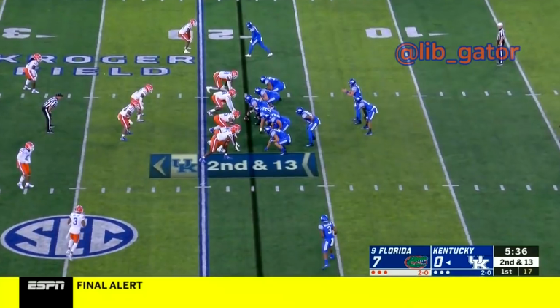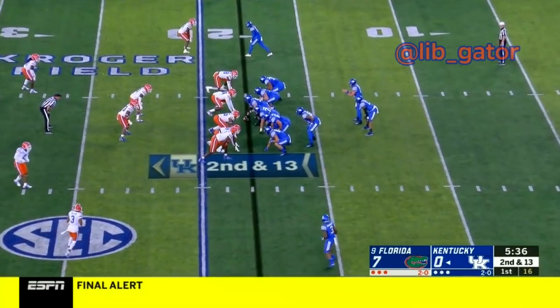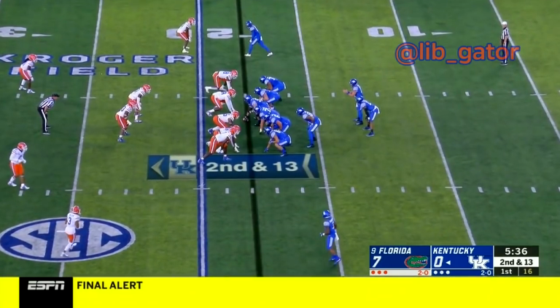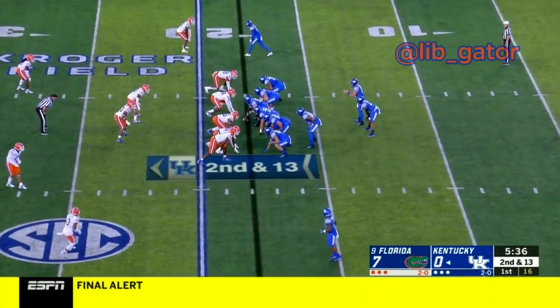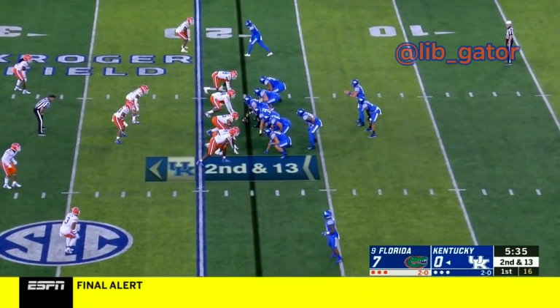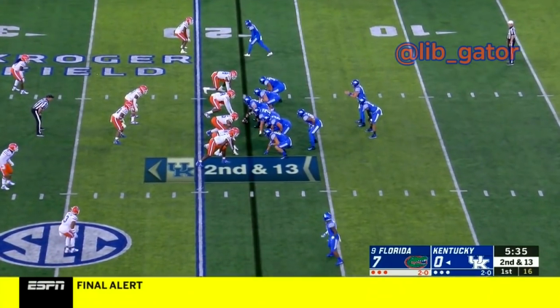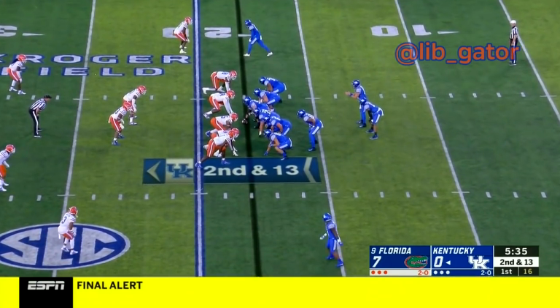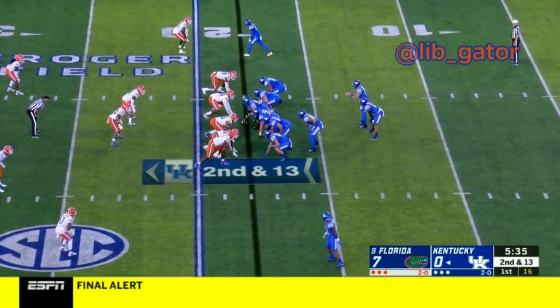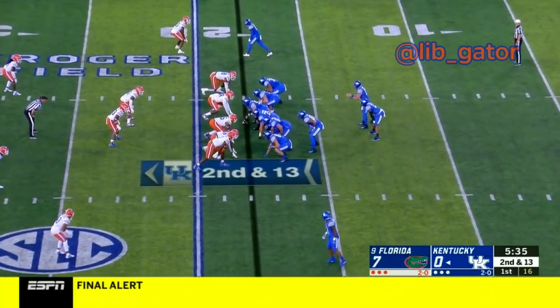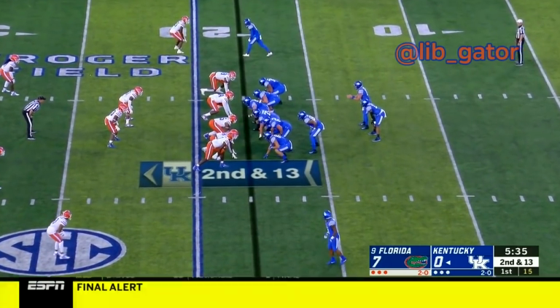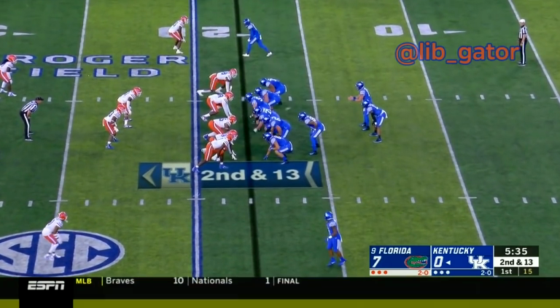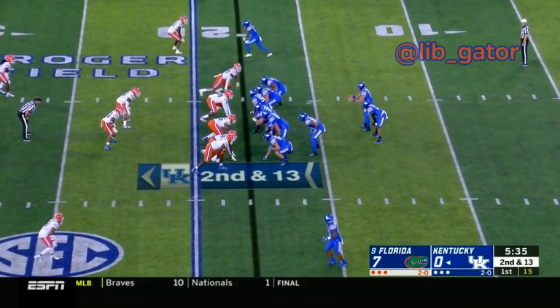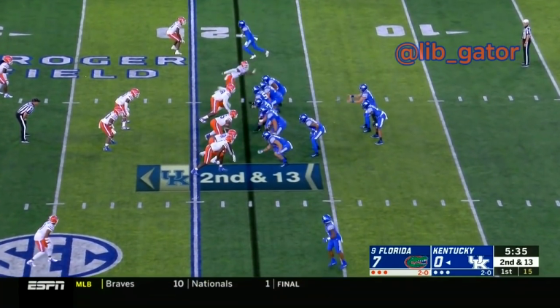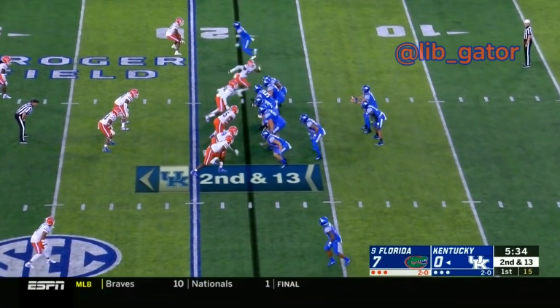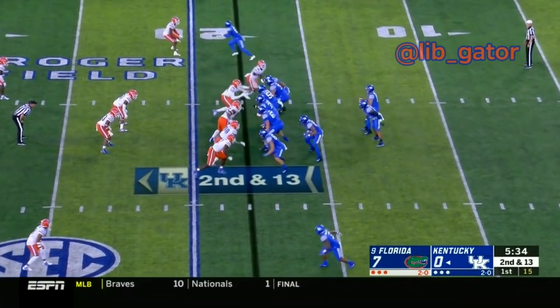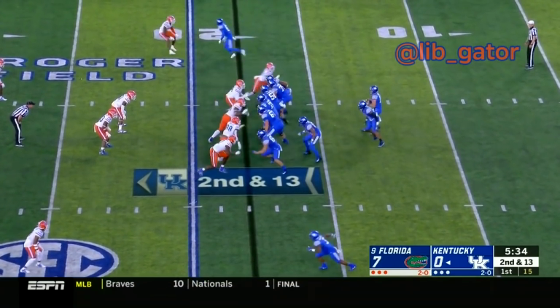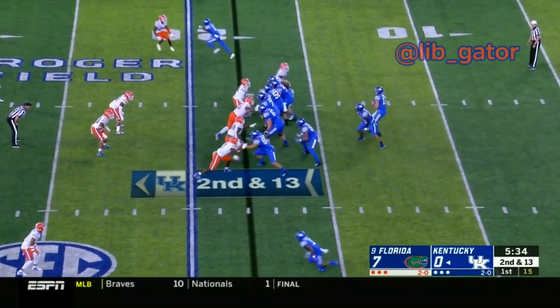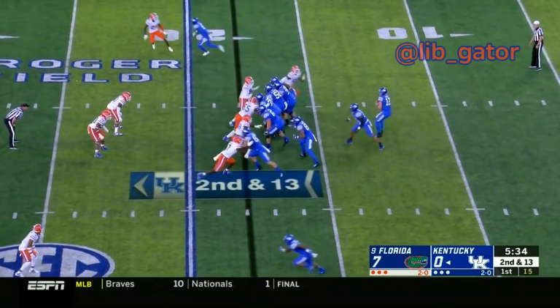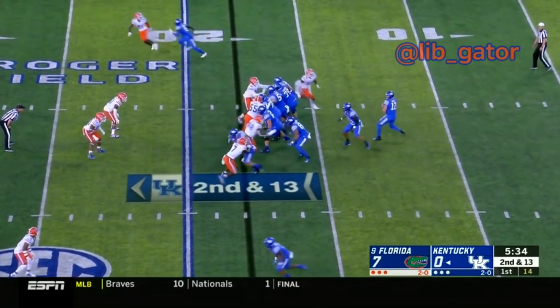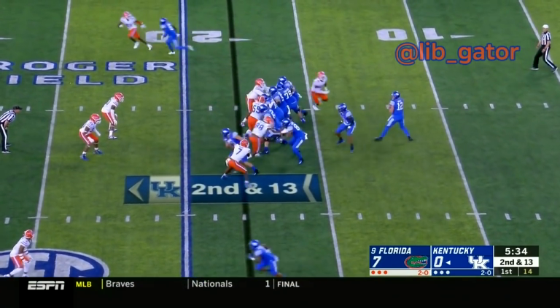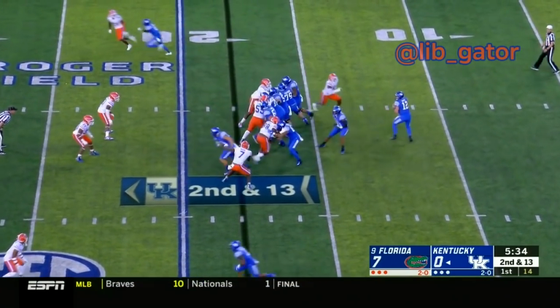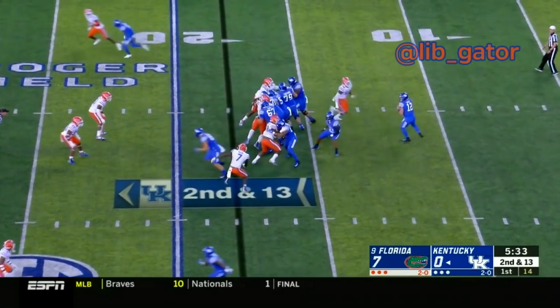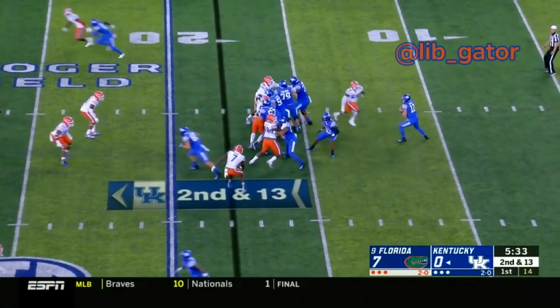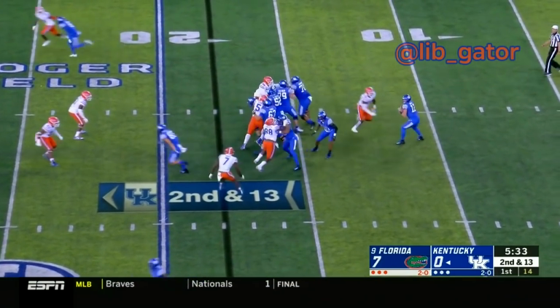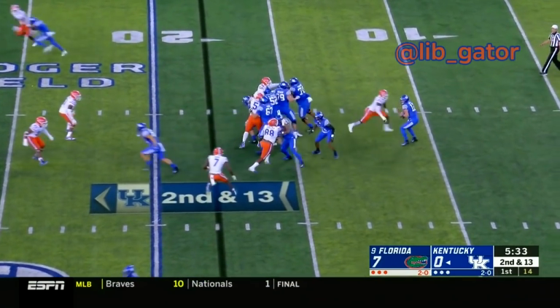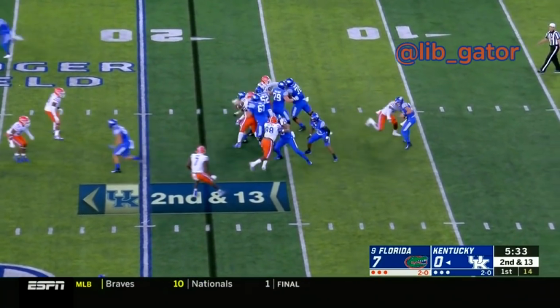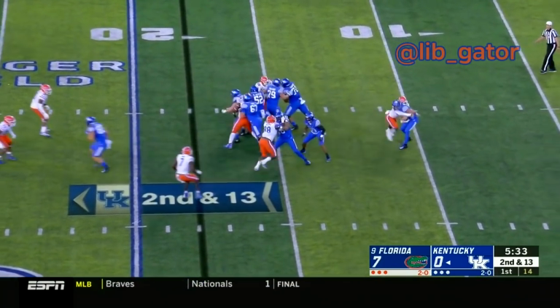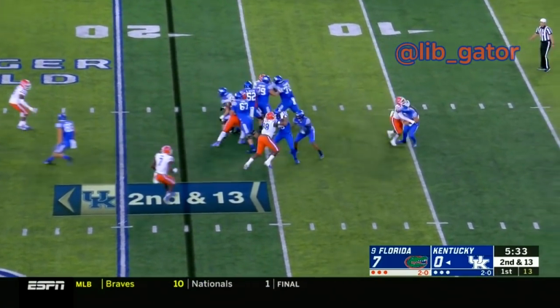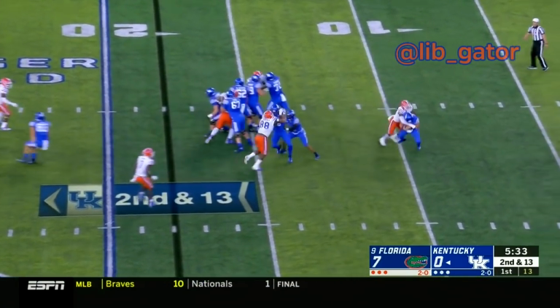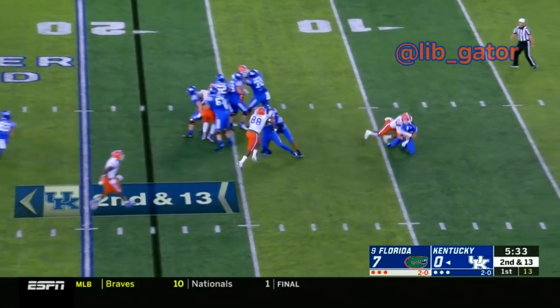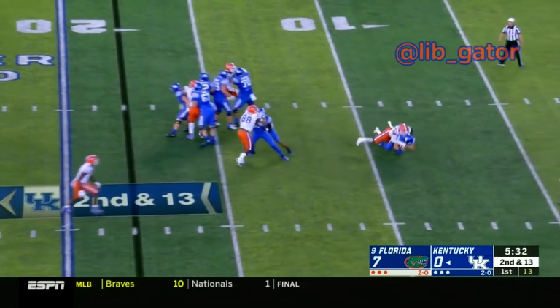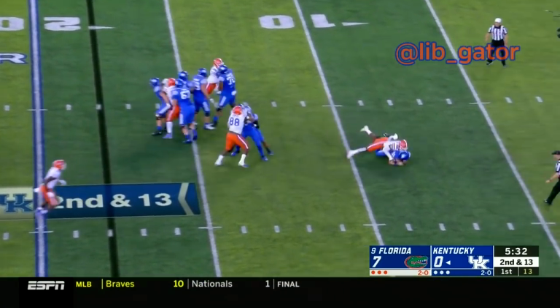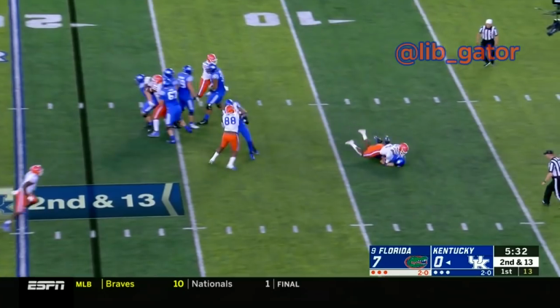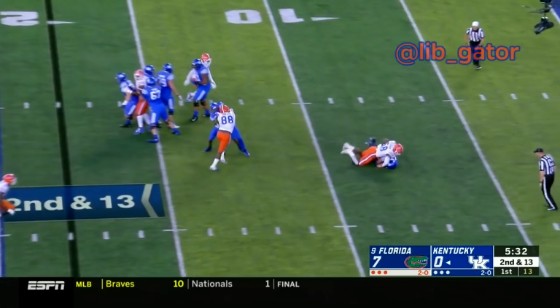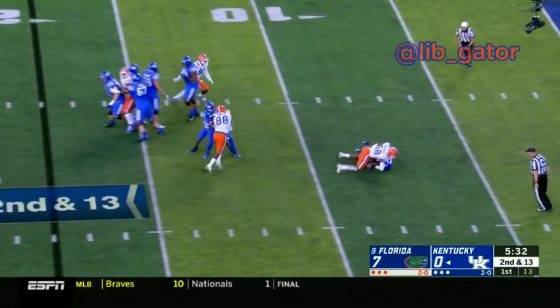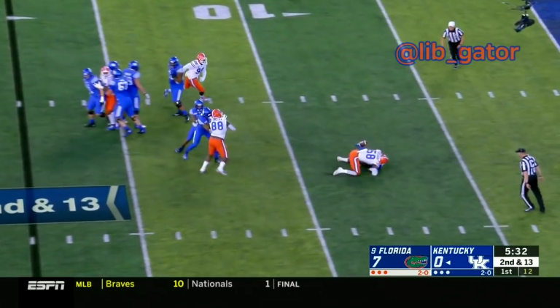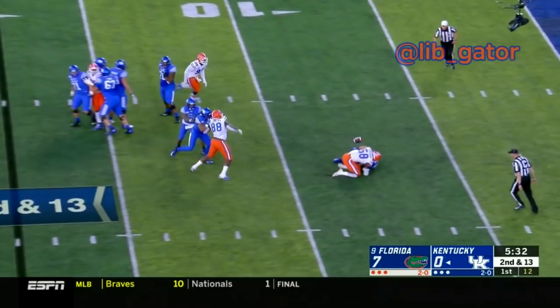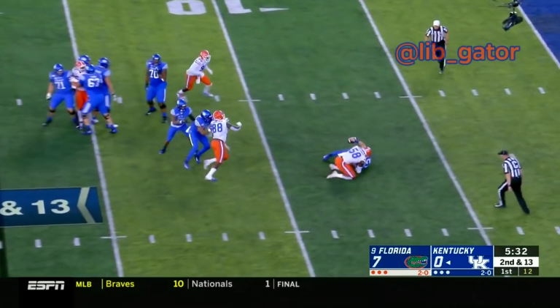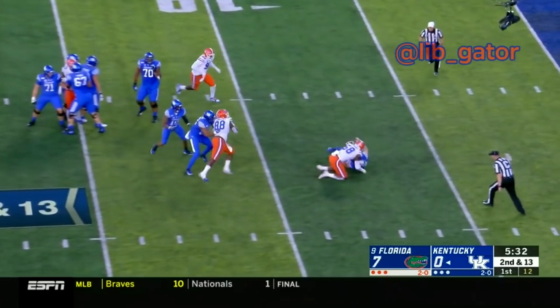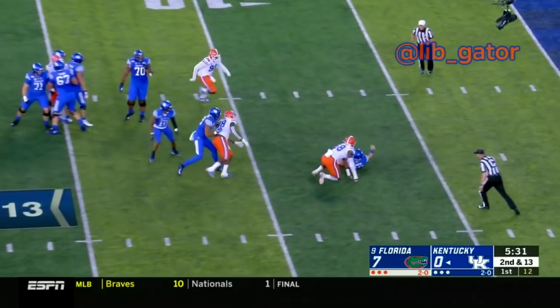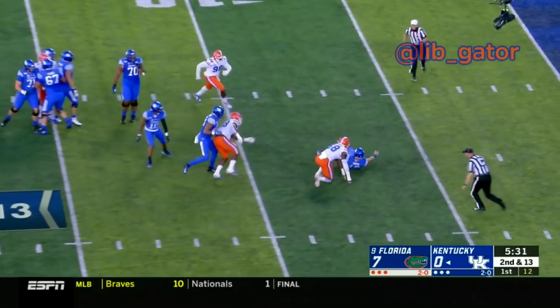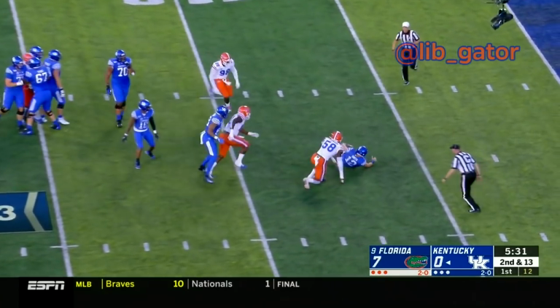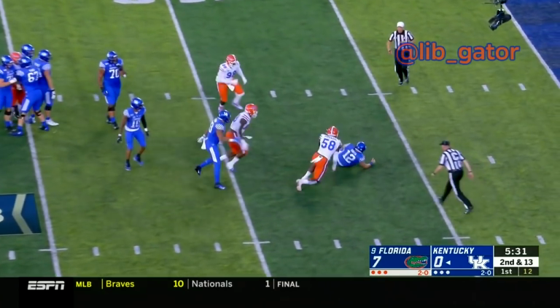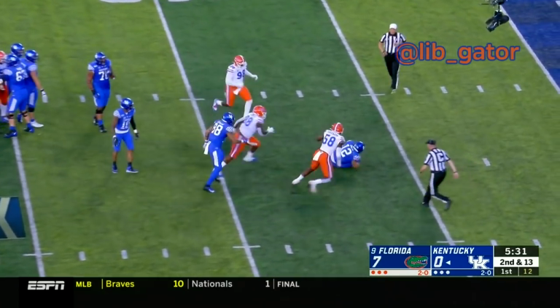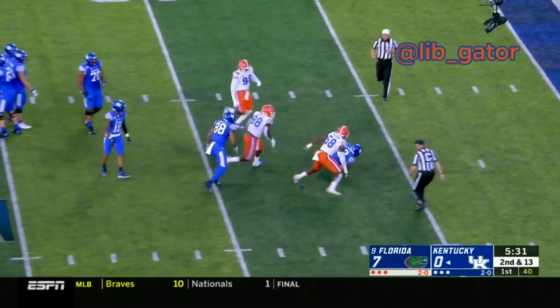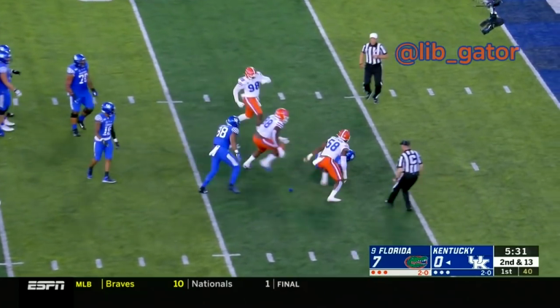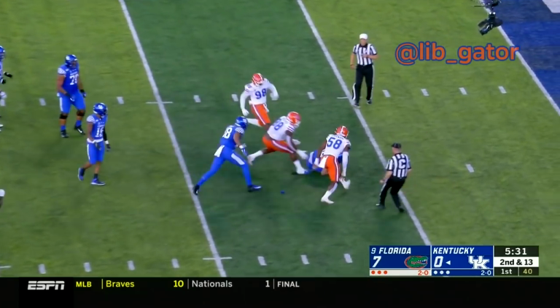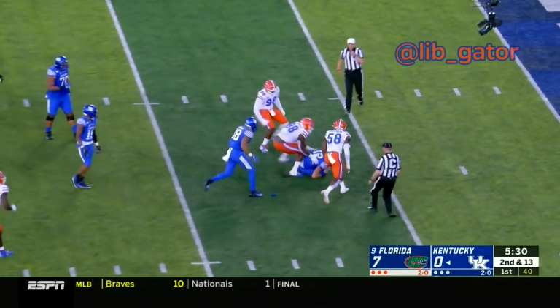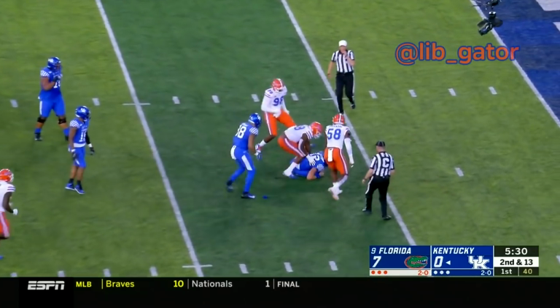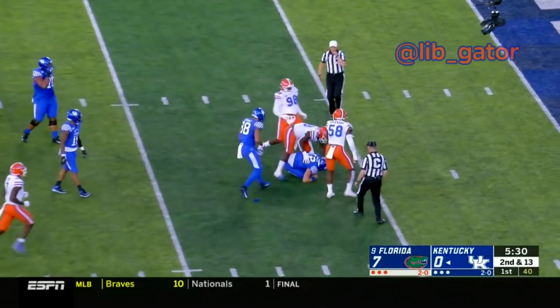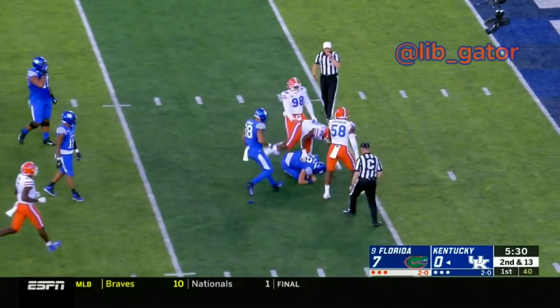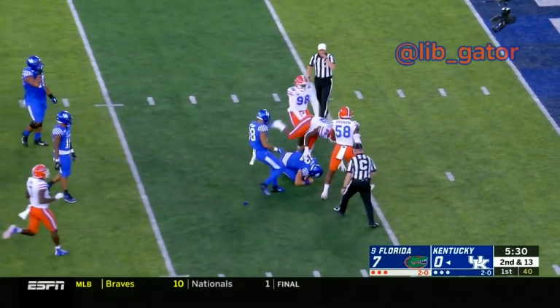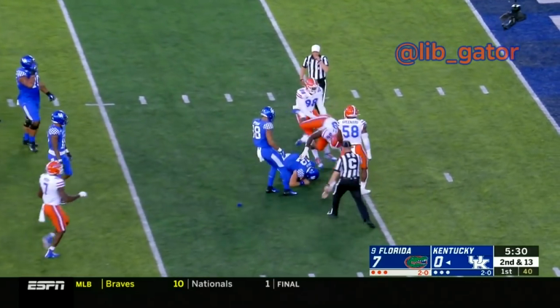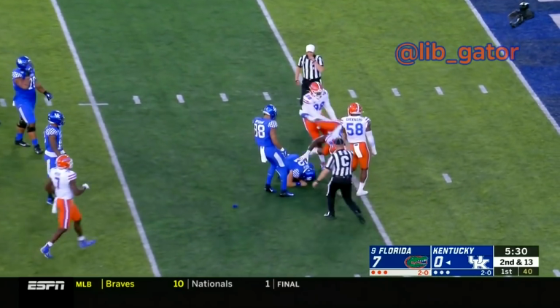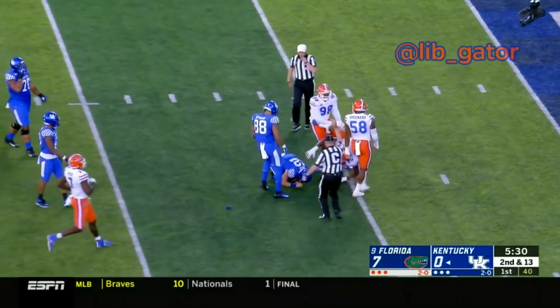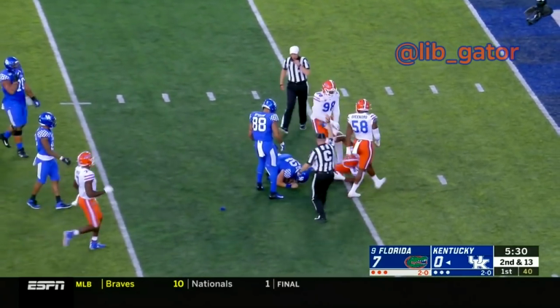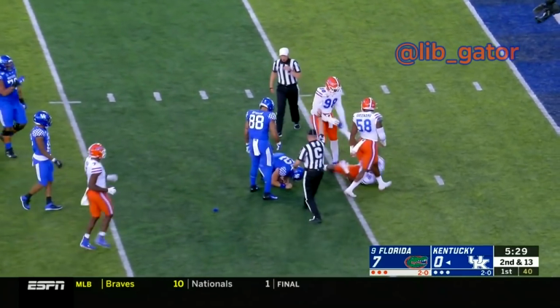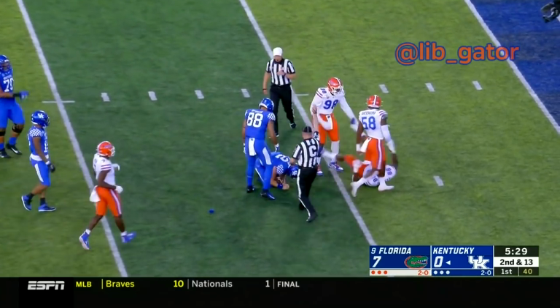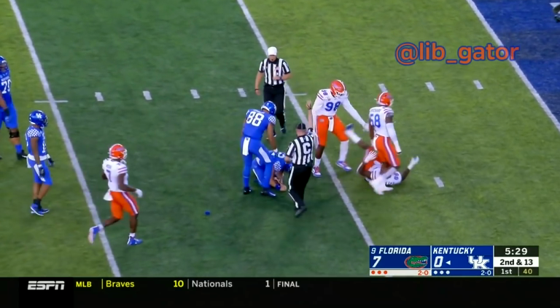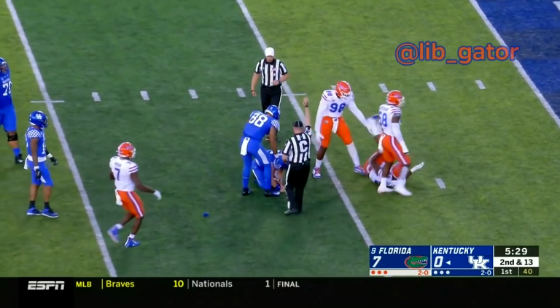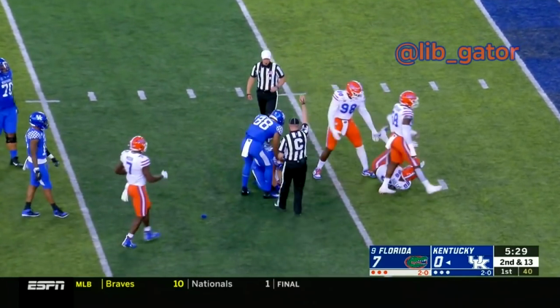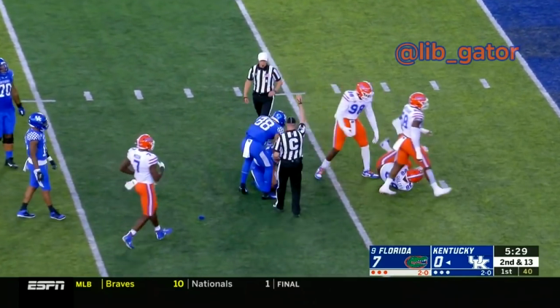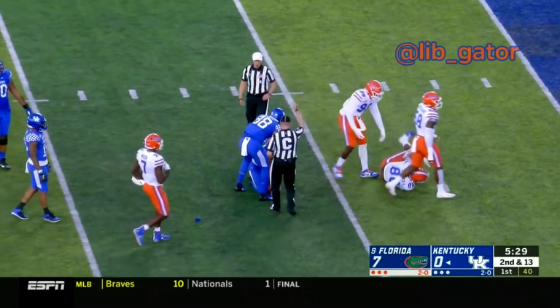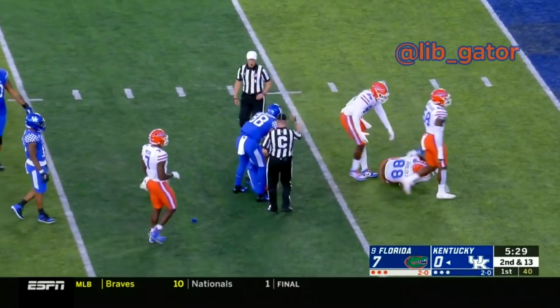Receiver out wide to the right and also receiver Lynn Bowden wide to the left. Here's a pressure and the Gators are going to get a sack — beautifully done by Jonathan Renard.